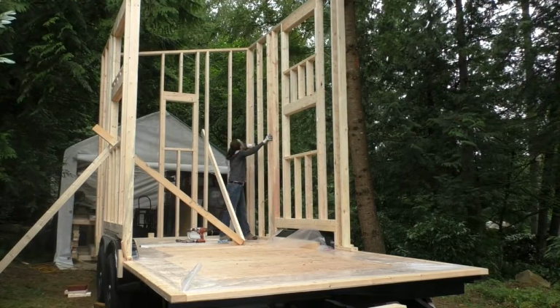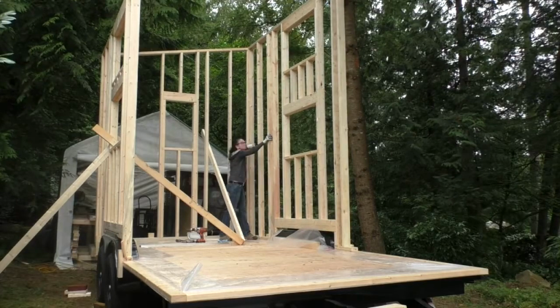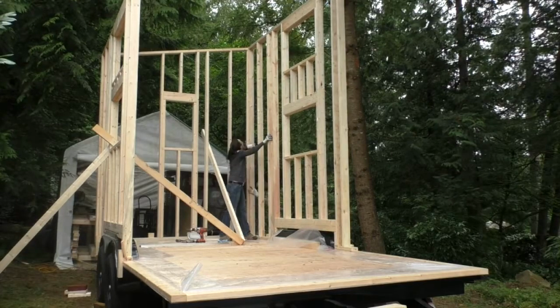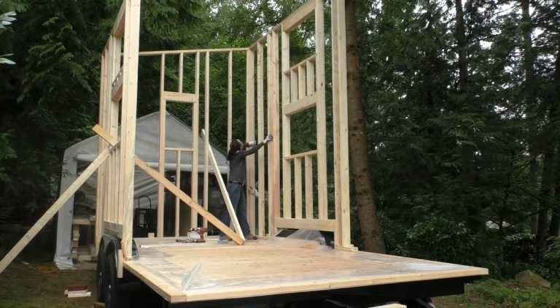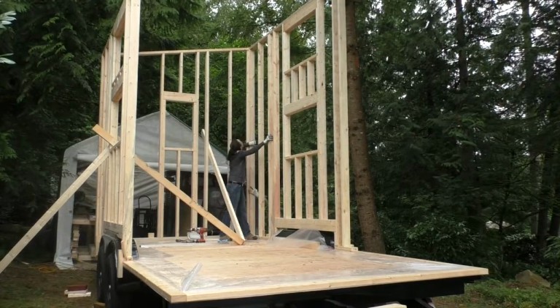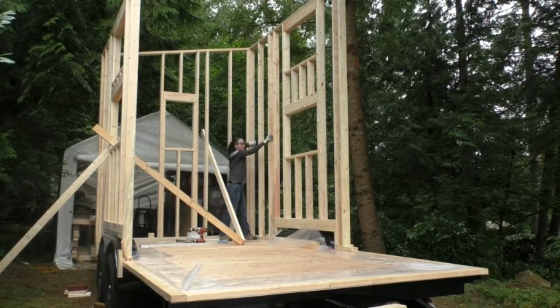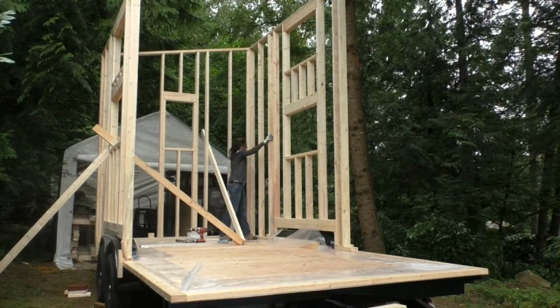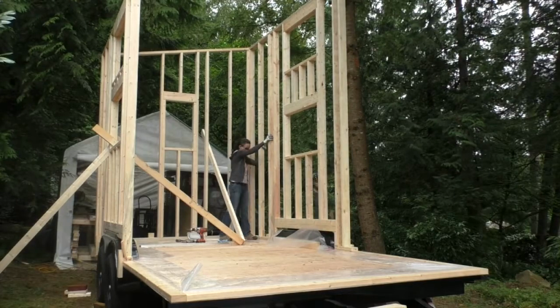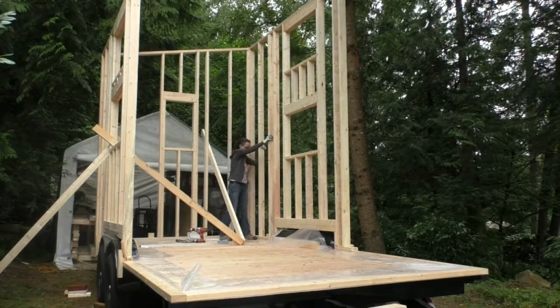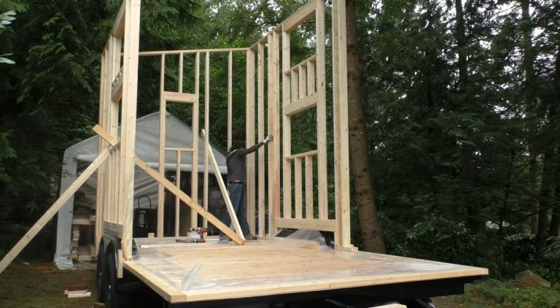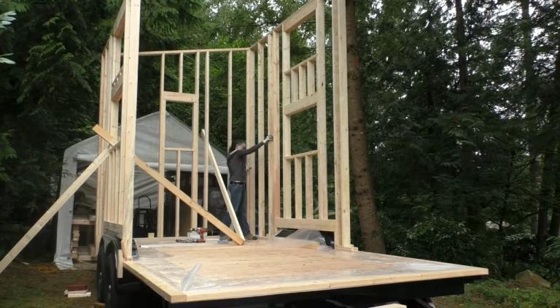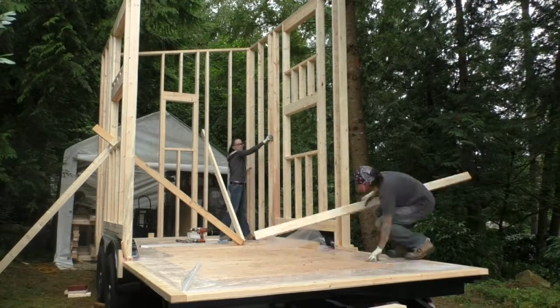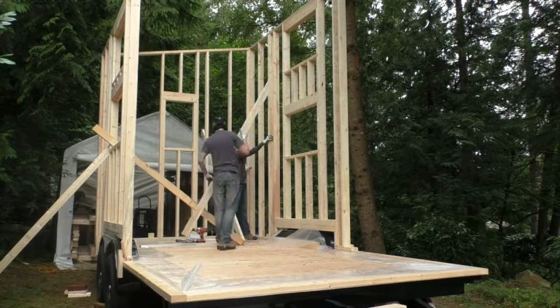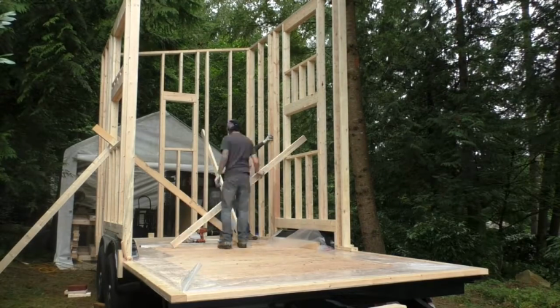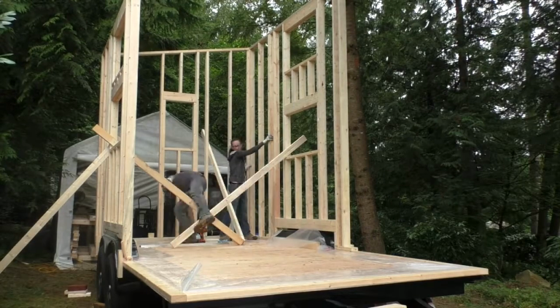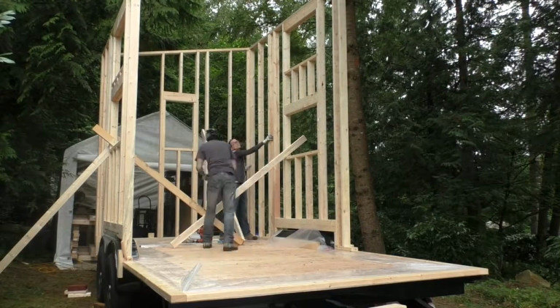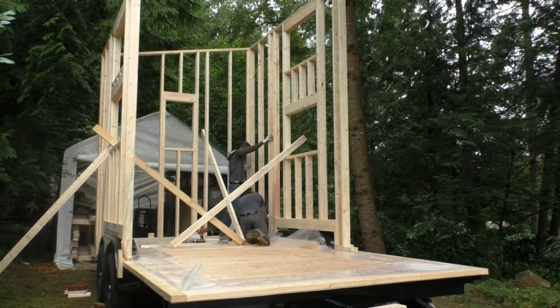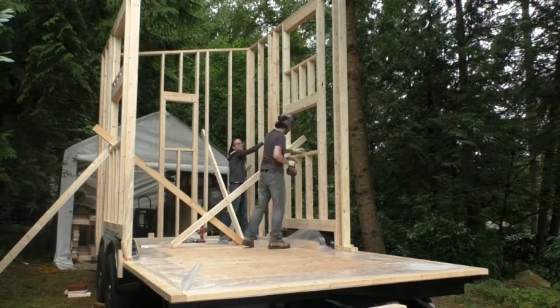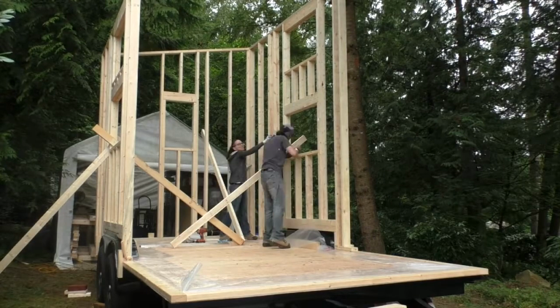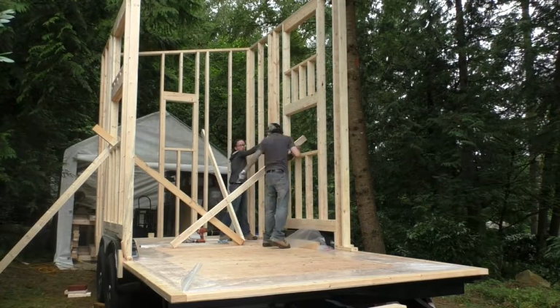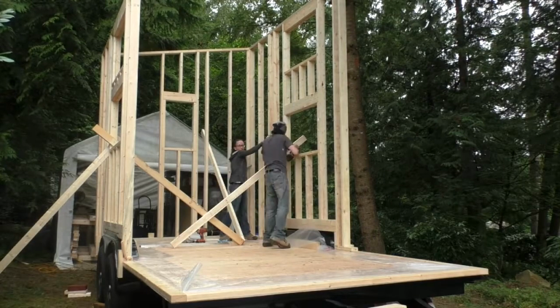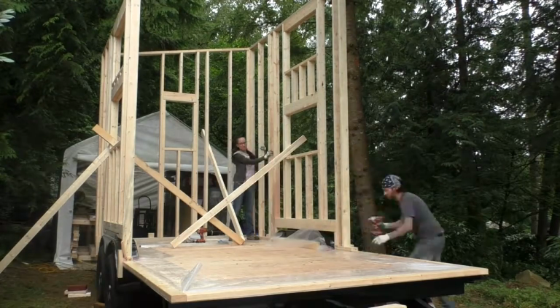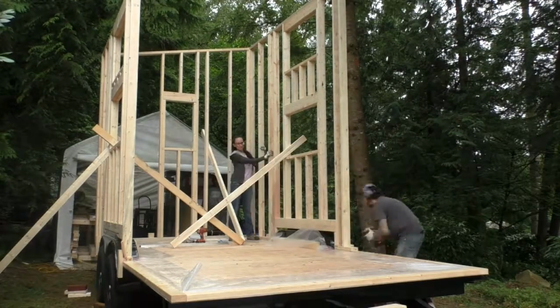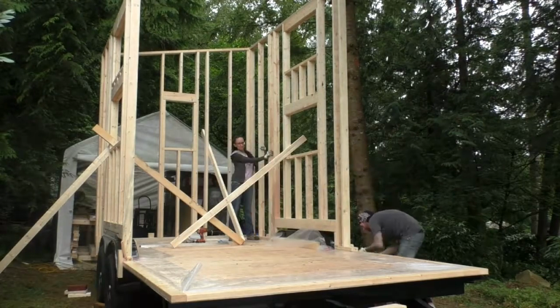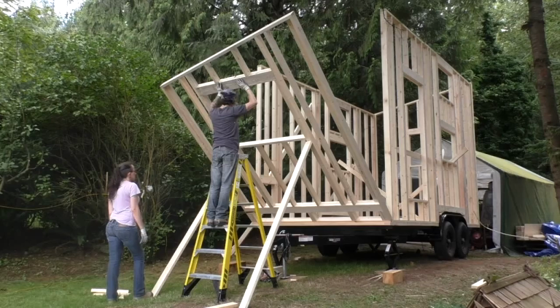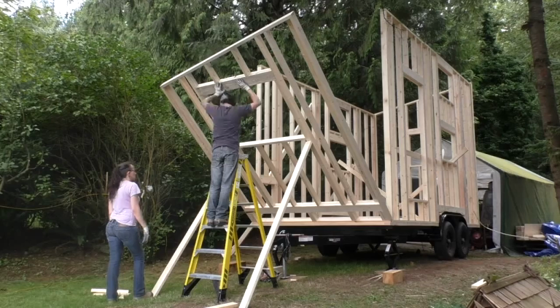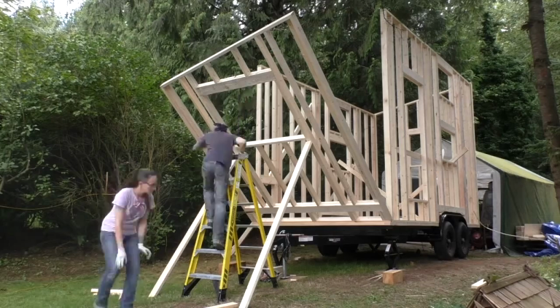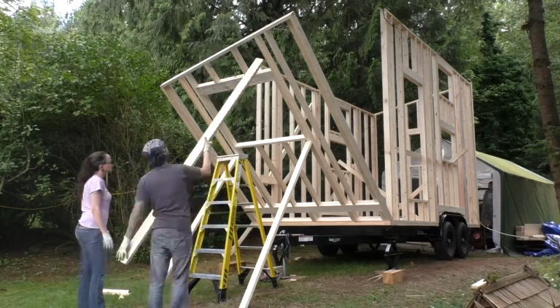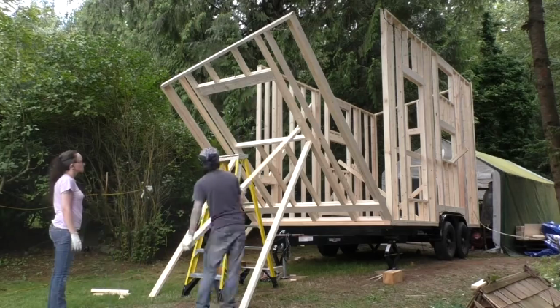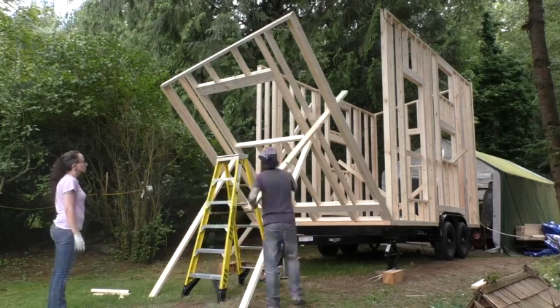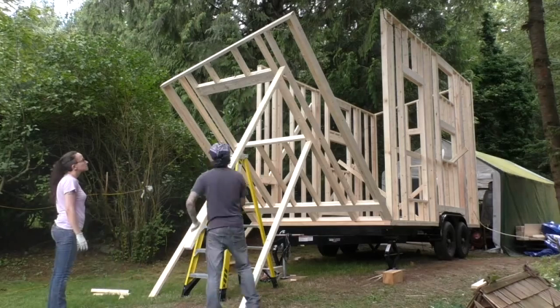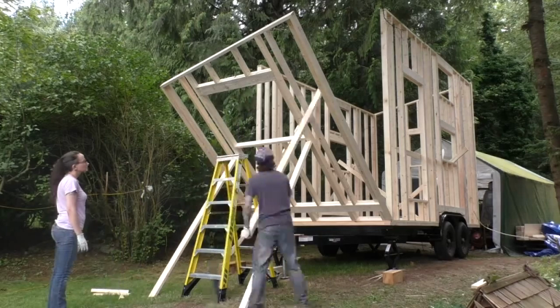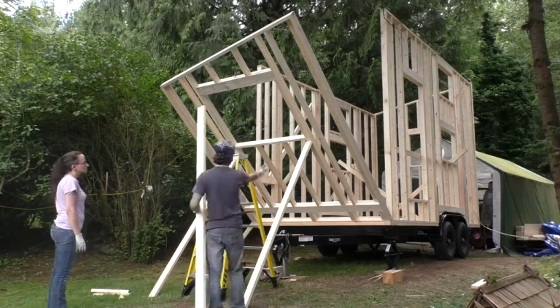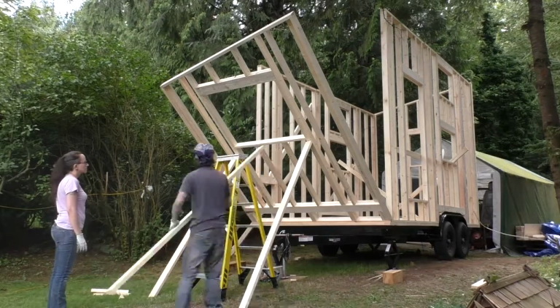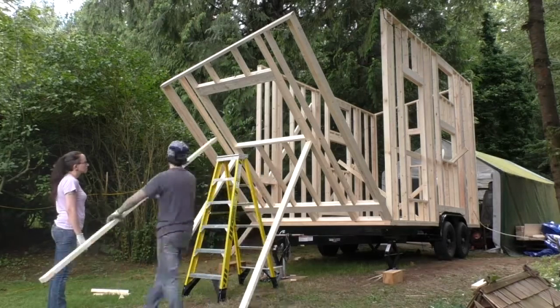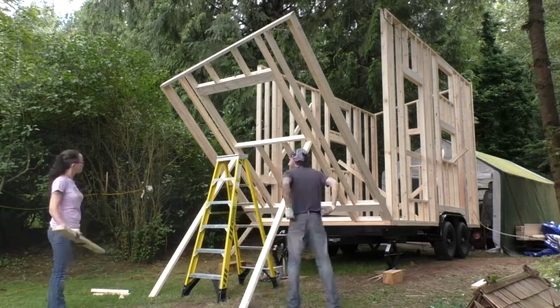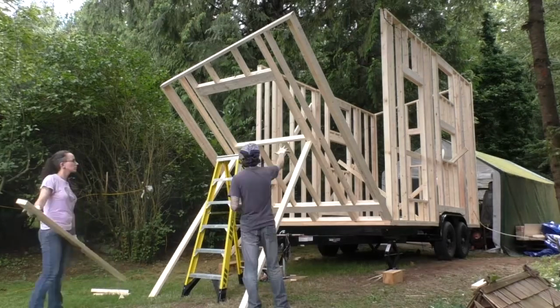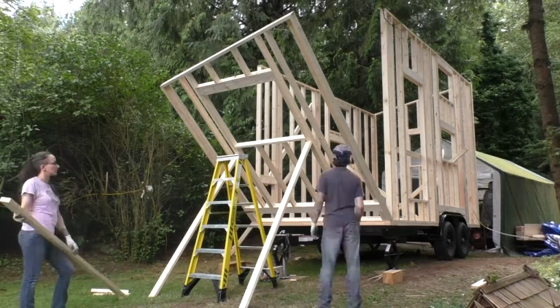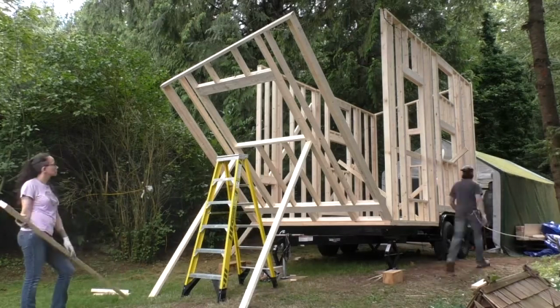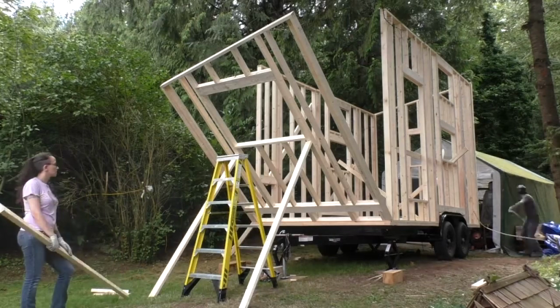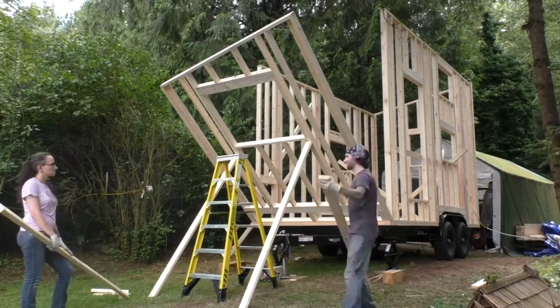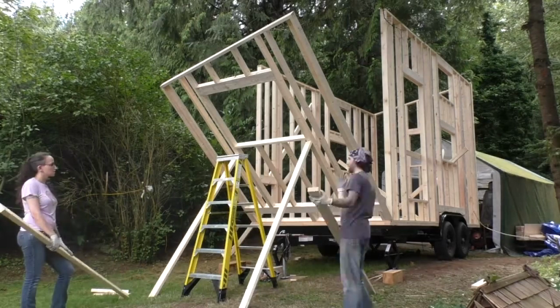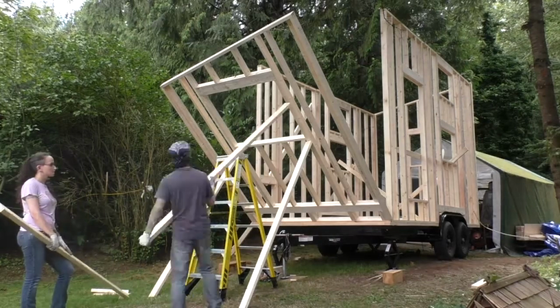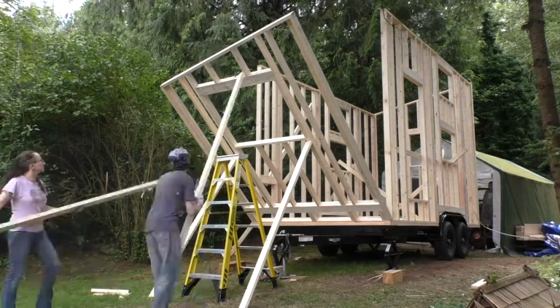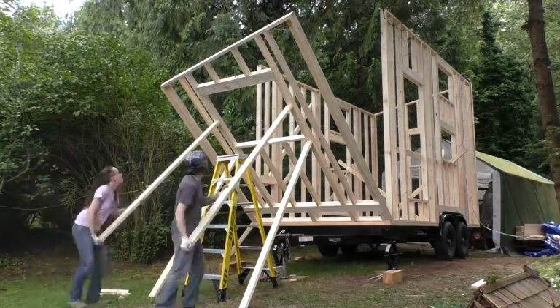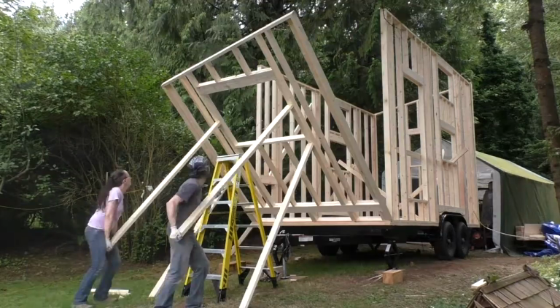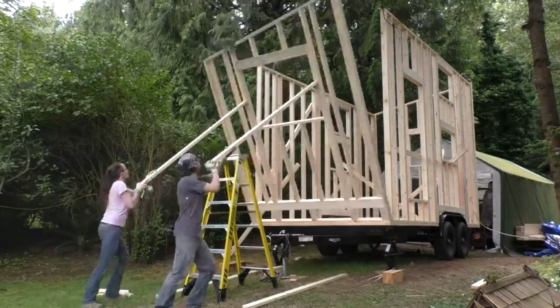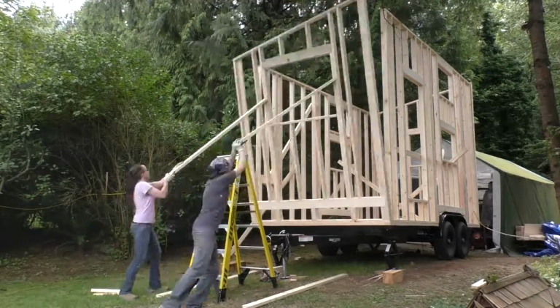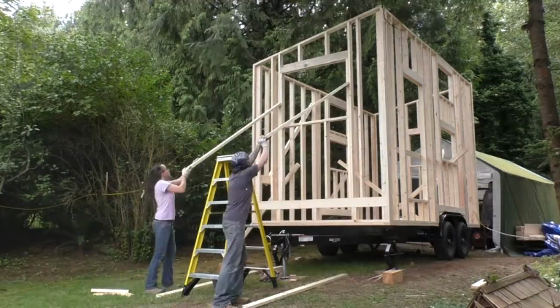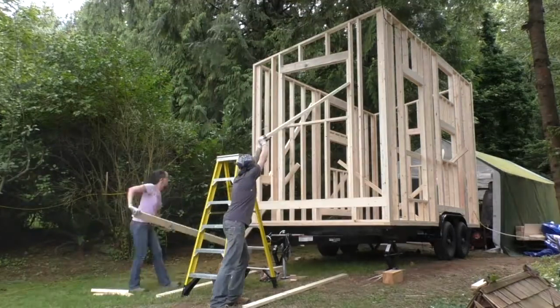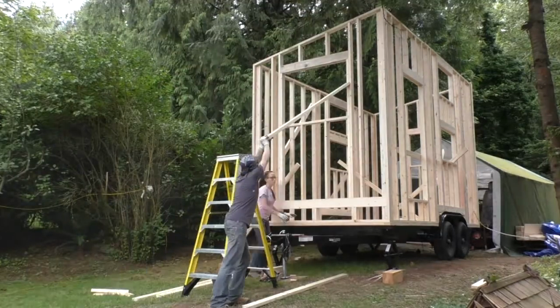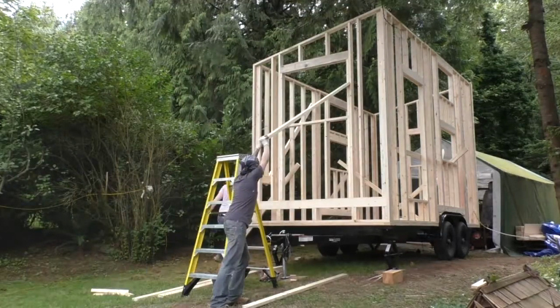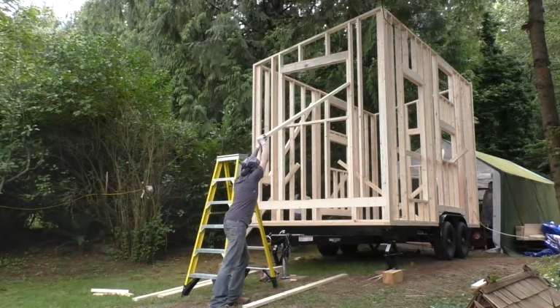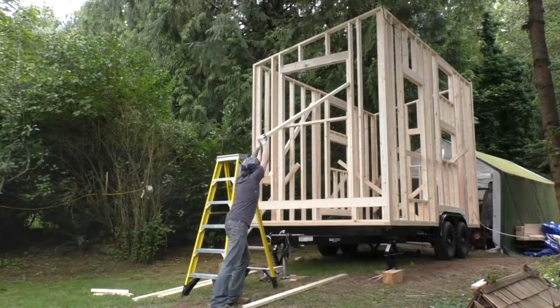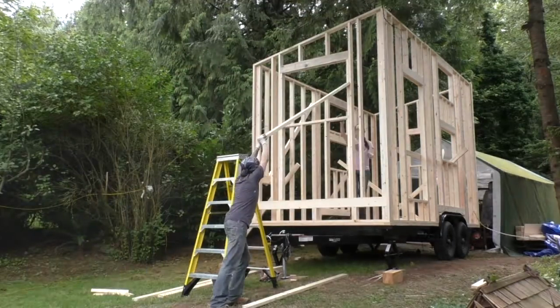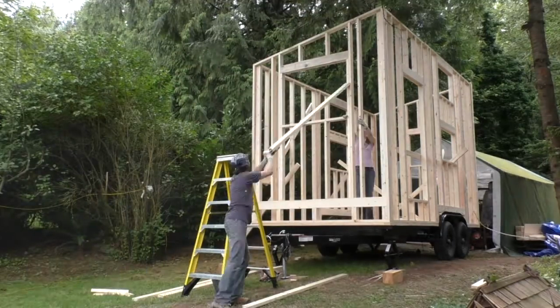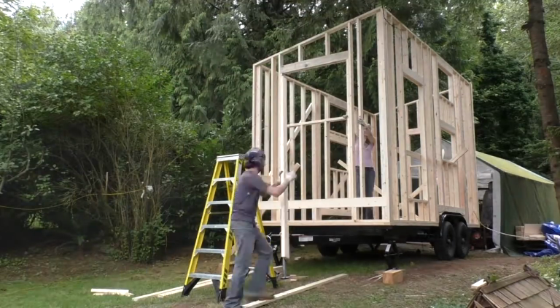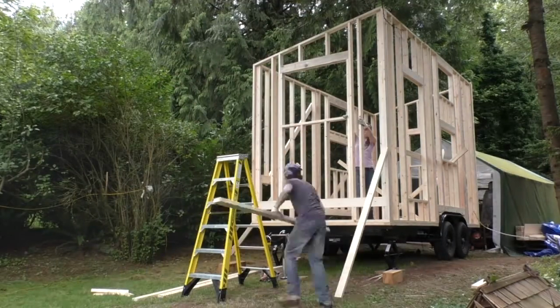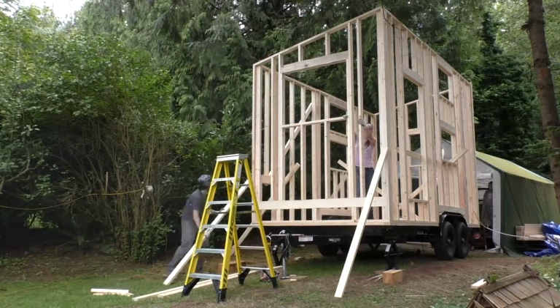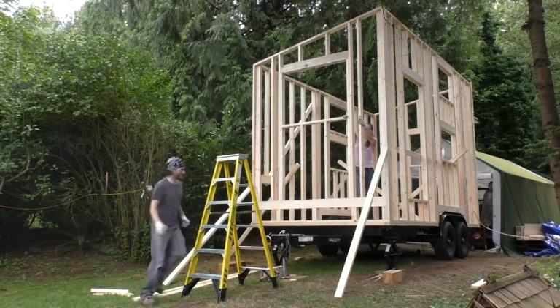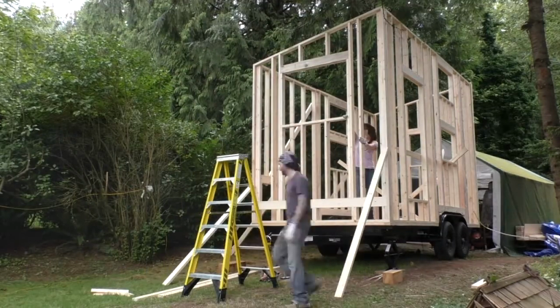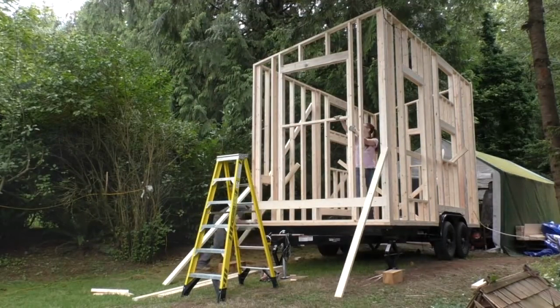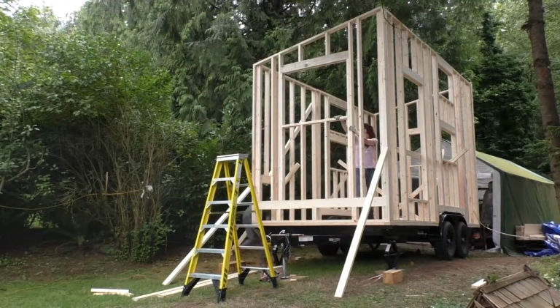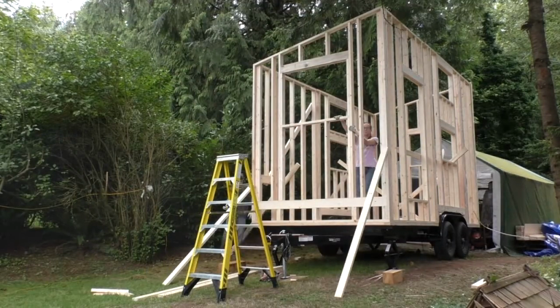A complete time lapse of framing and raising the walls is available on our channel, including commentary. Check the description below this video for the link.